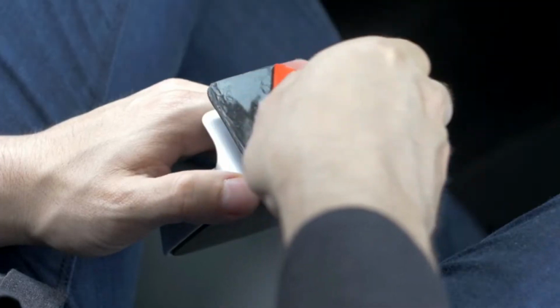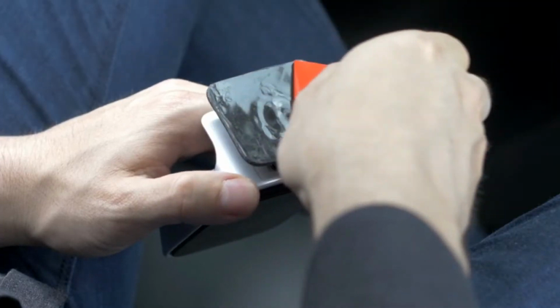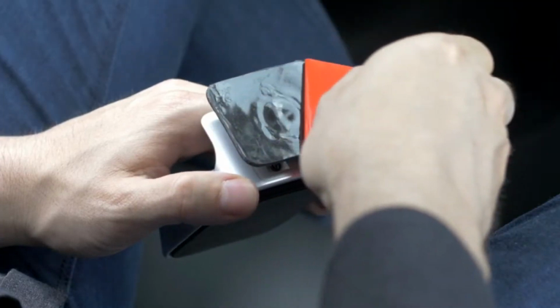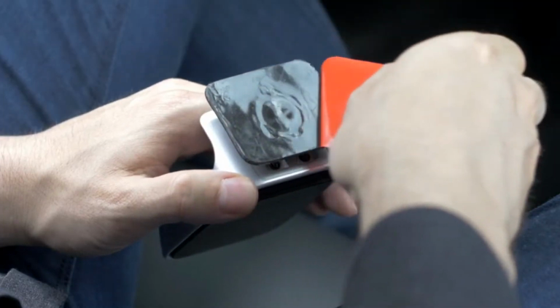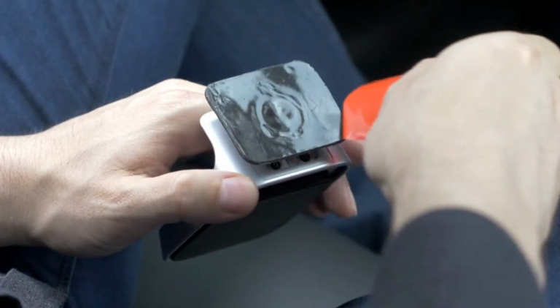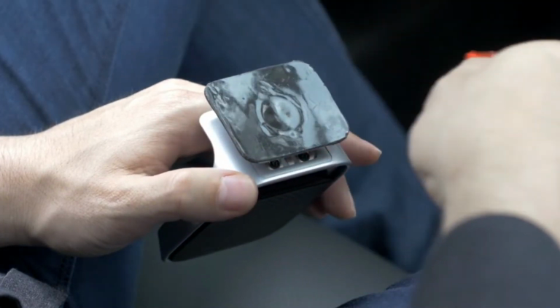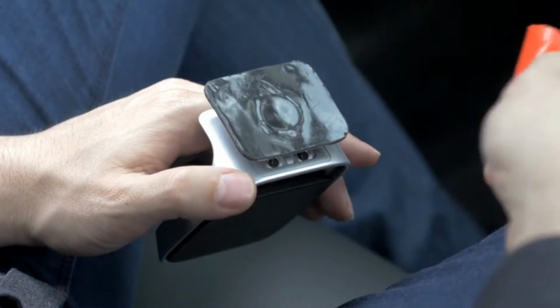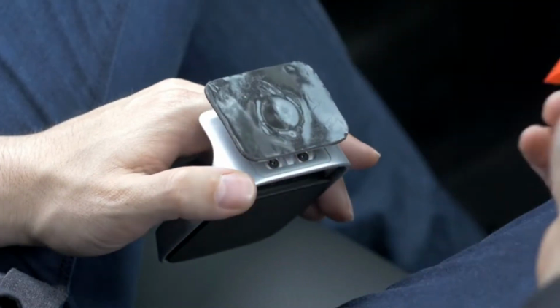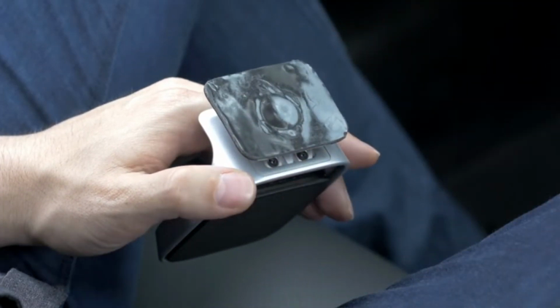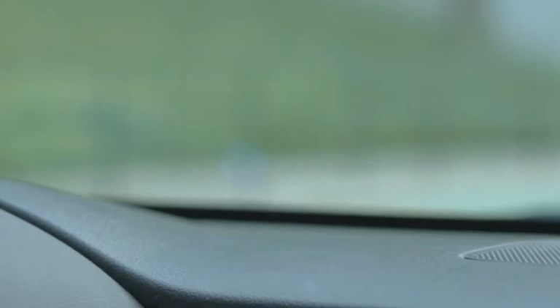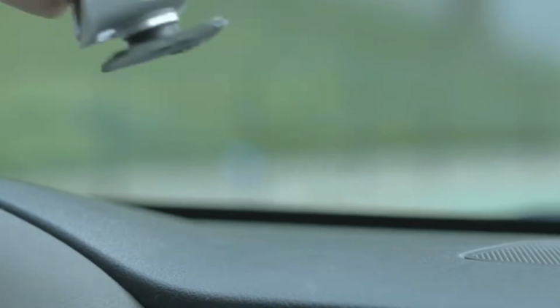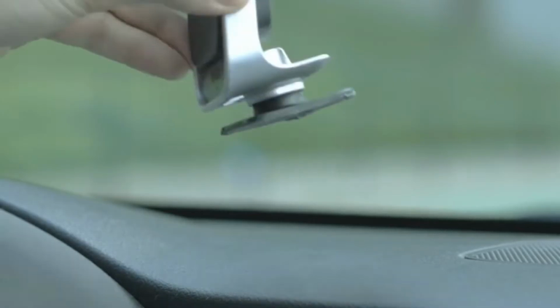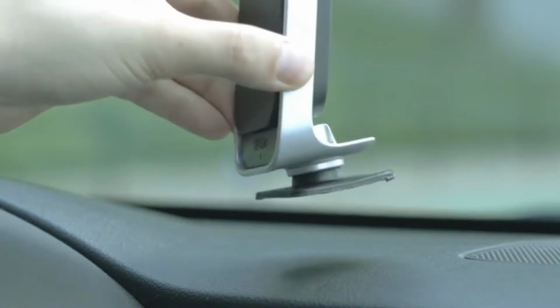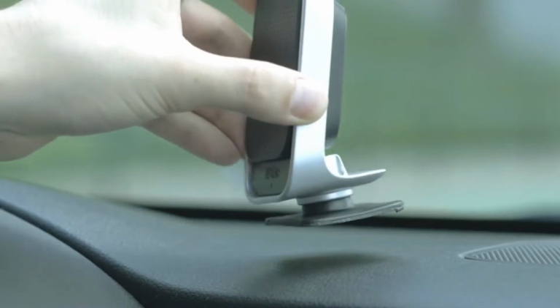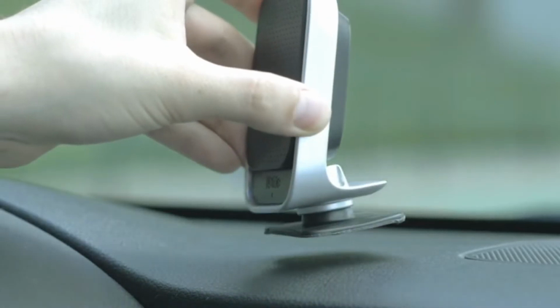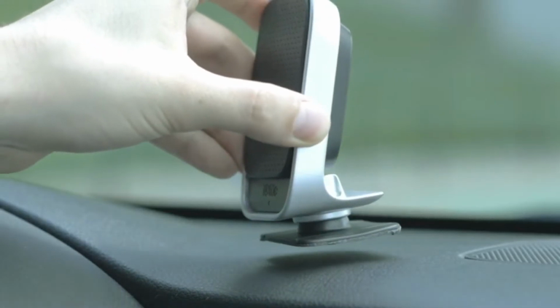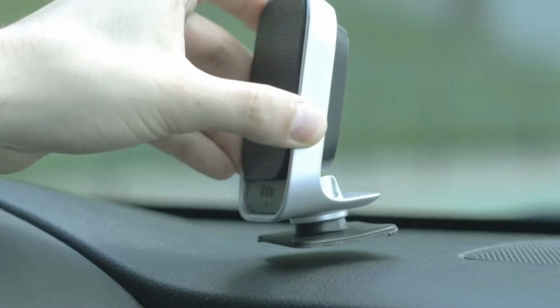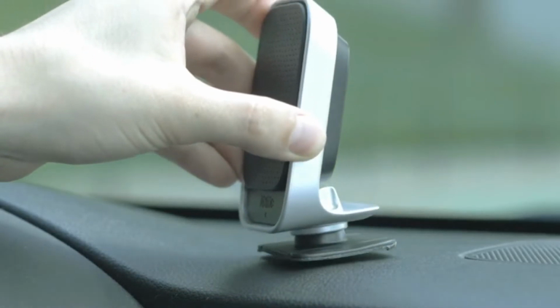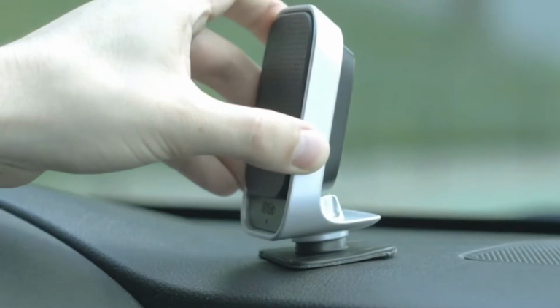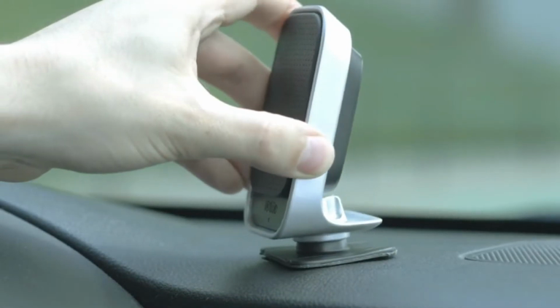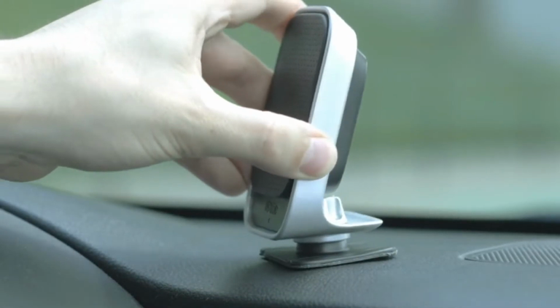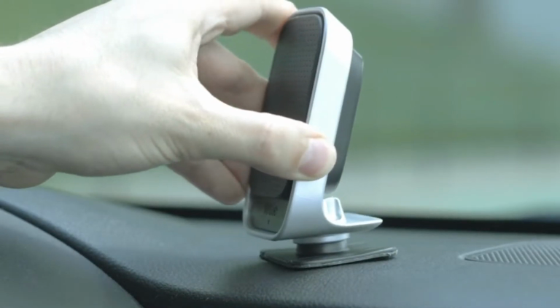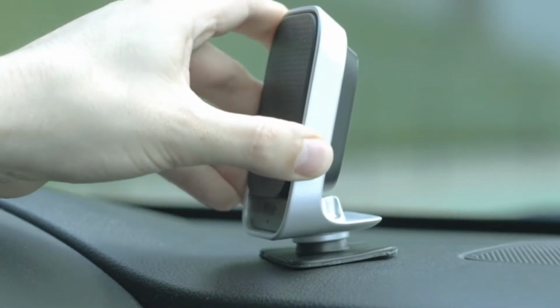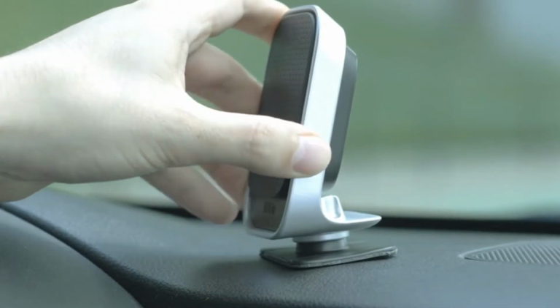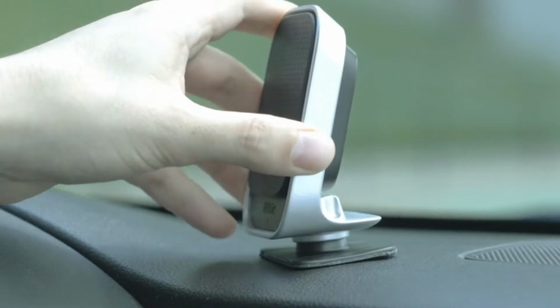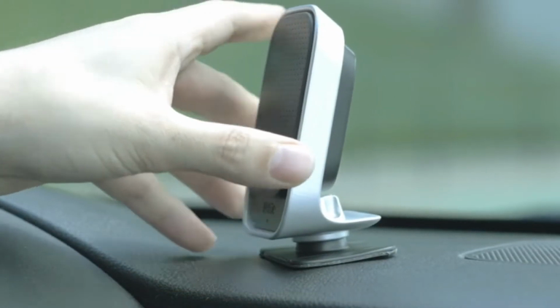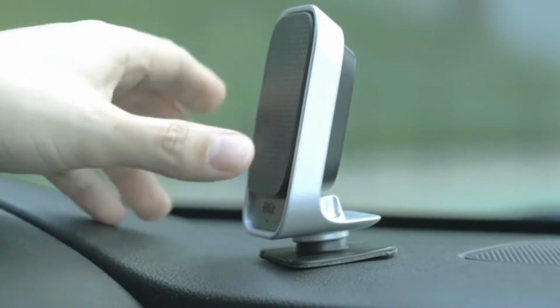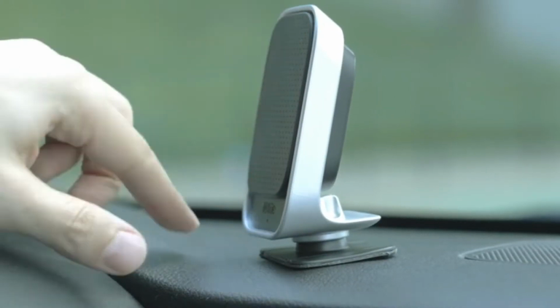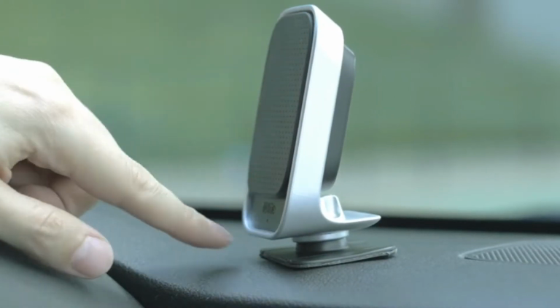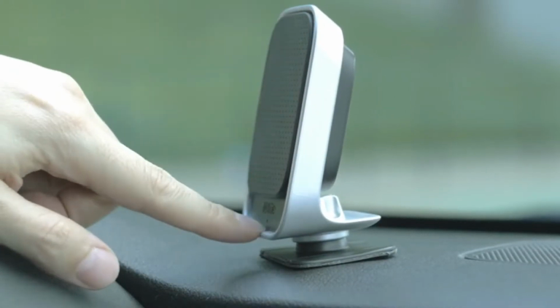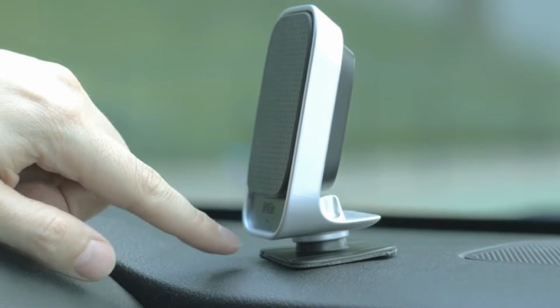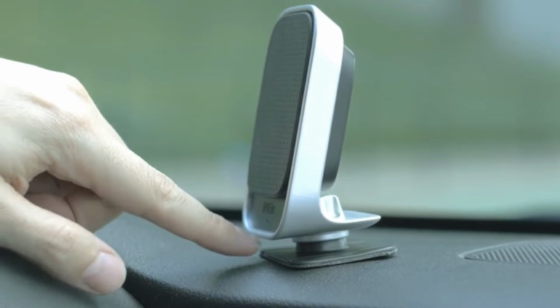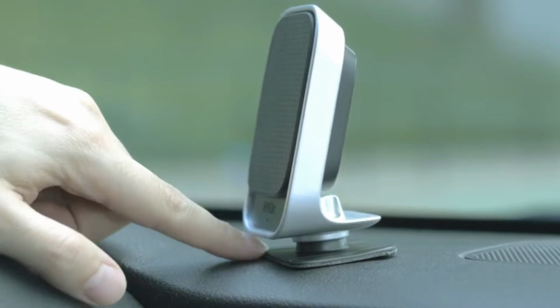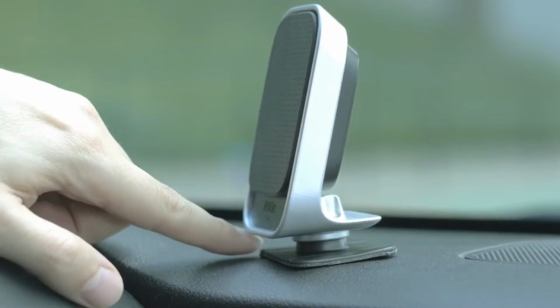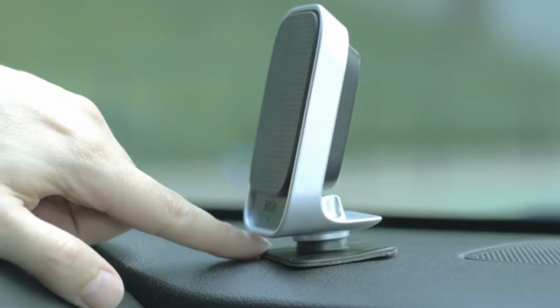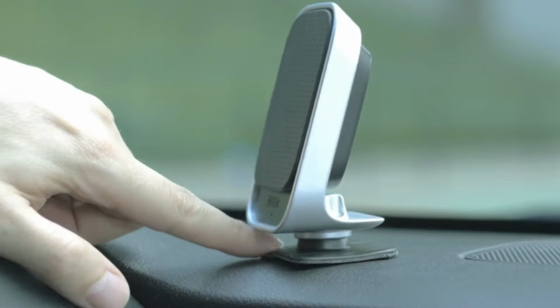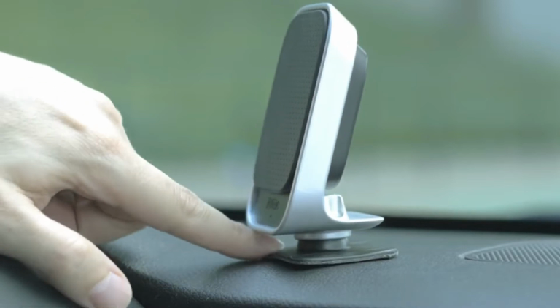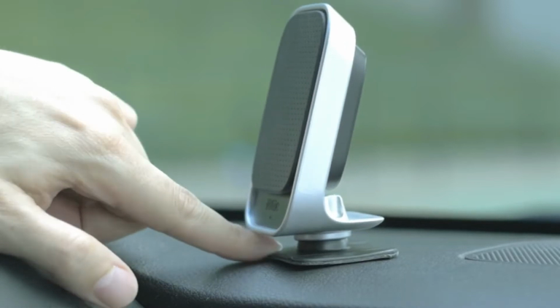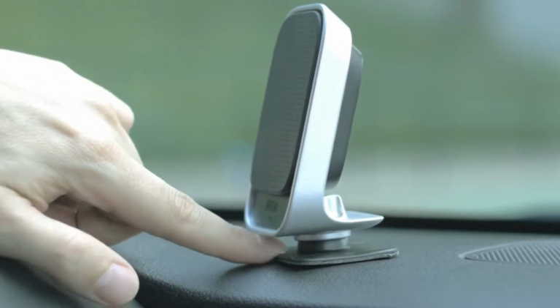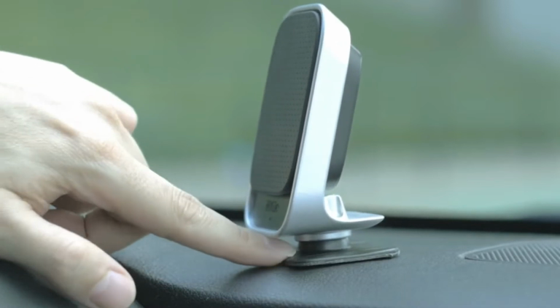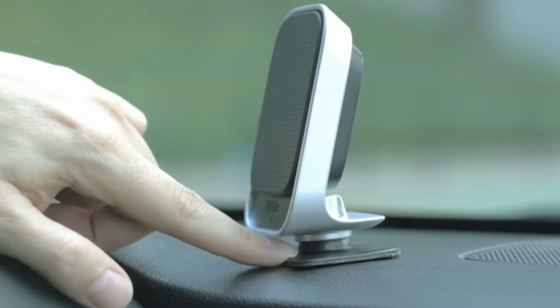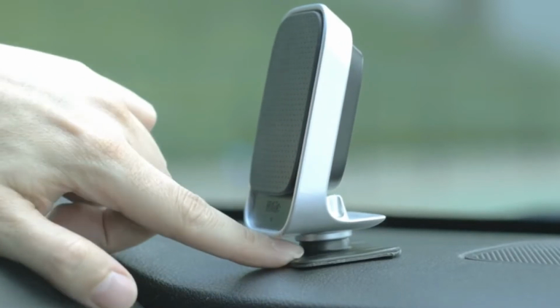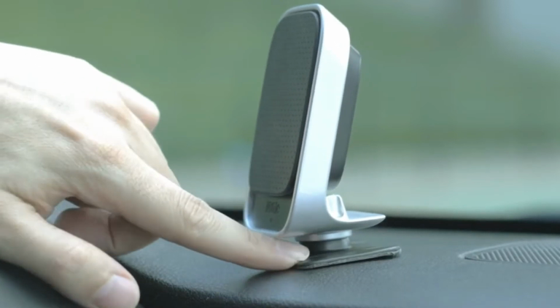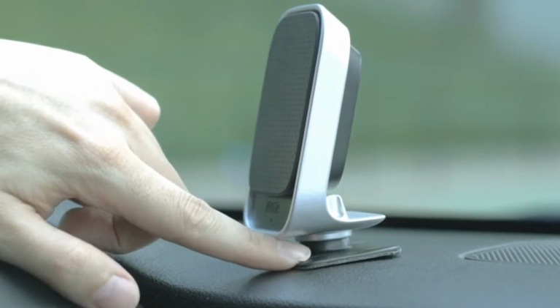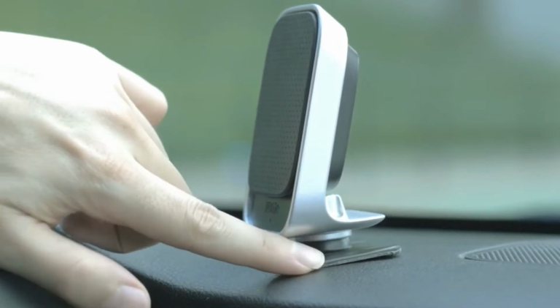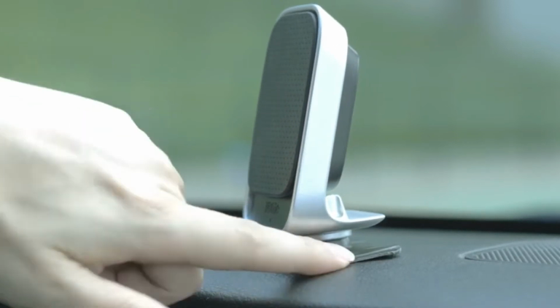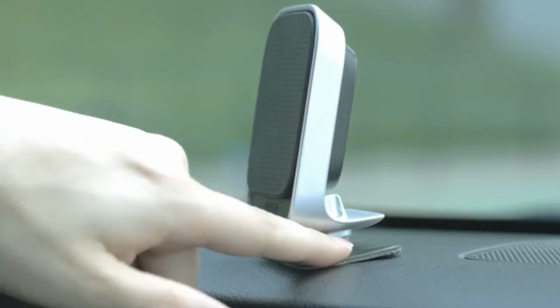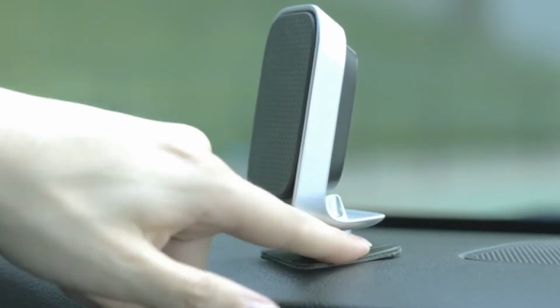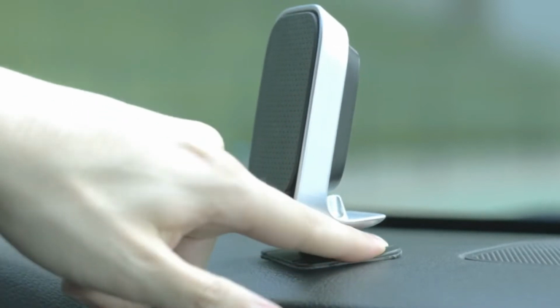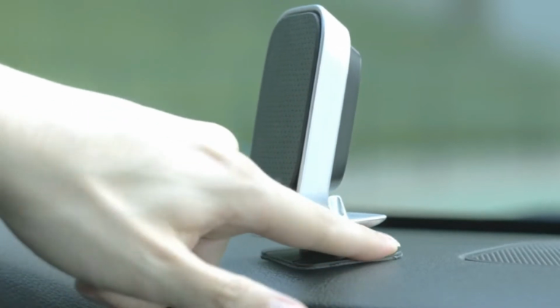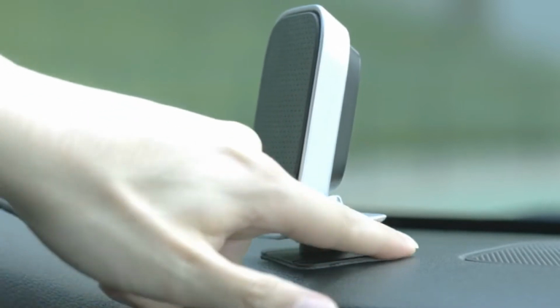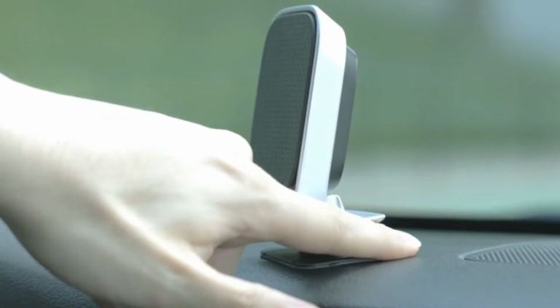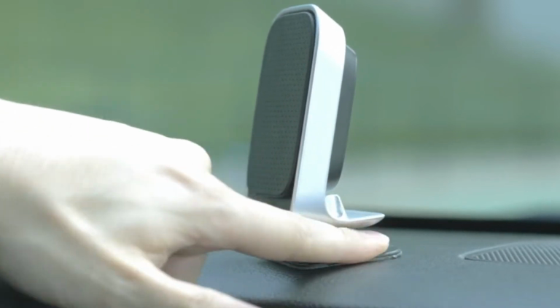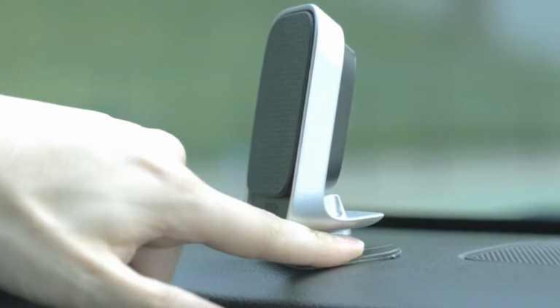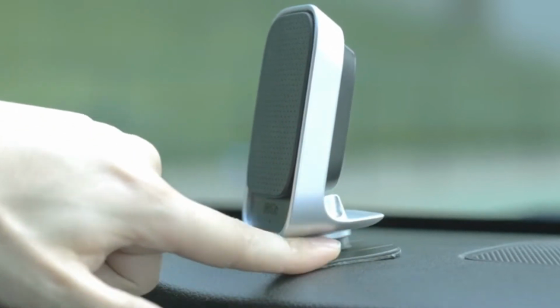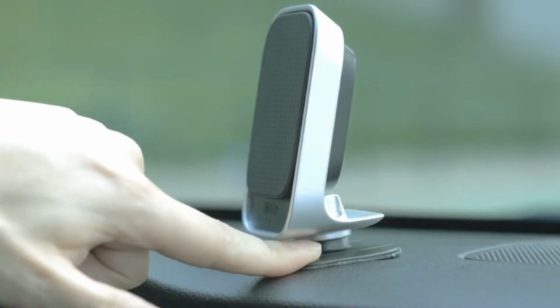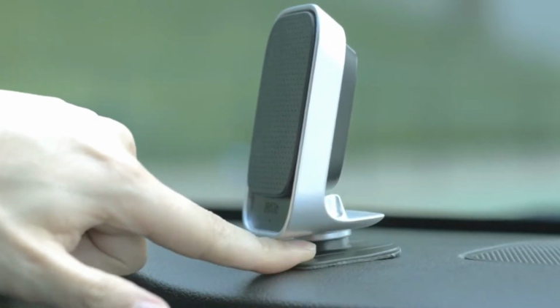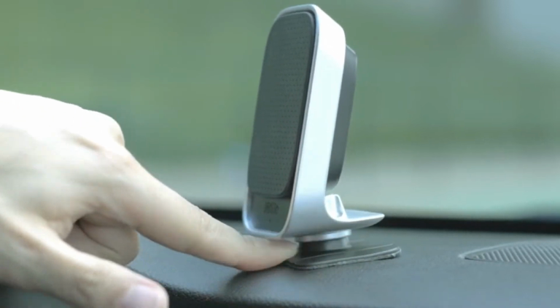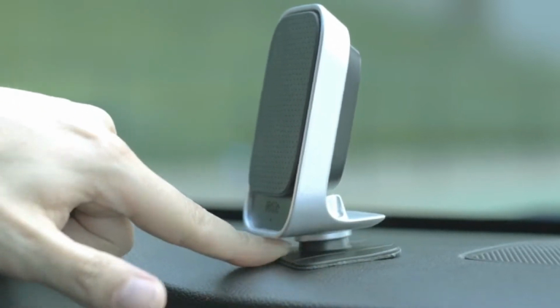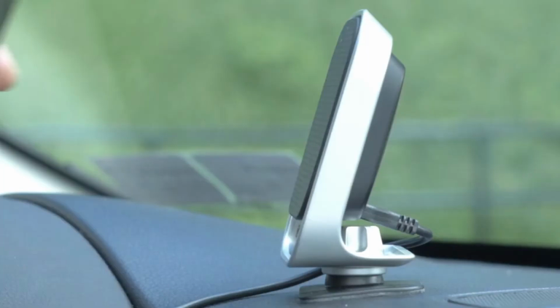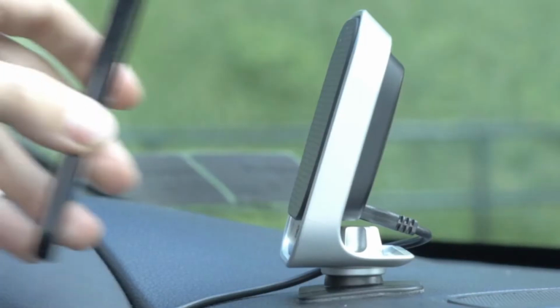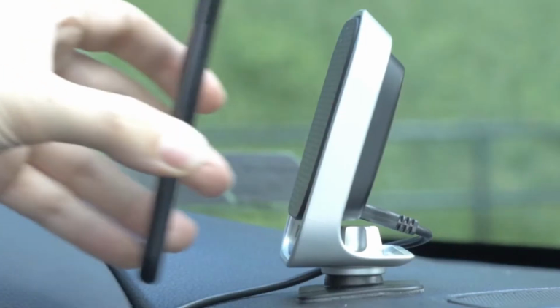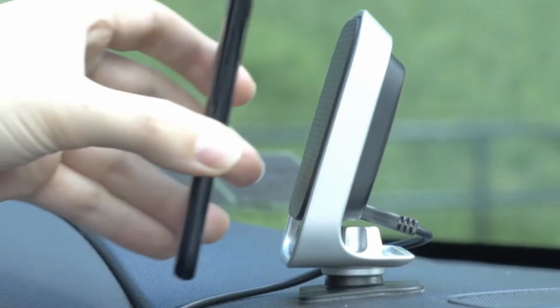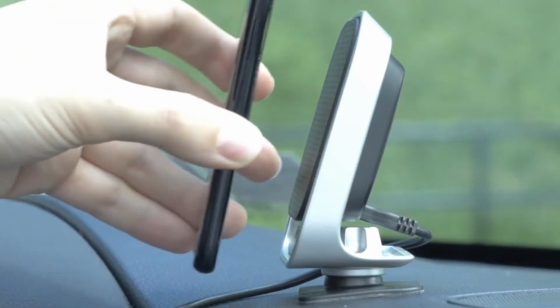From must-haves to unique gadgets, you'll be sure to find something to enhance your daily drive. So let's take a look at the 5 Best Car Accessories You Can Buy This Year.